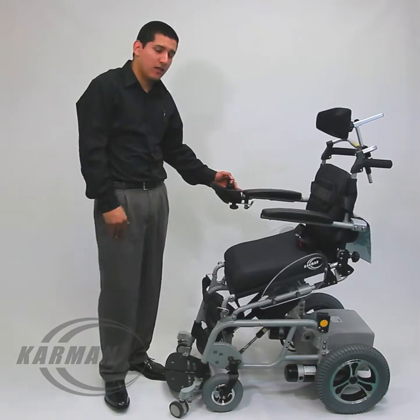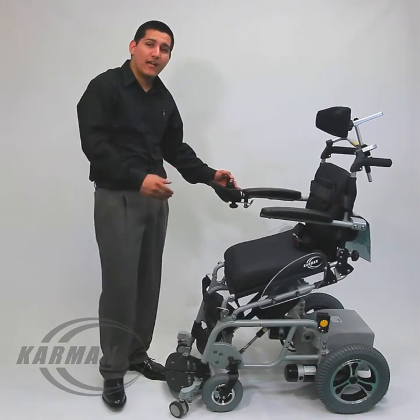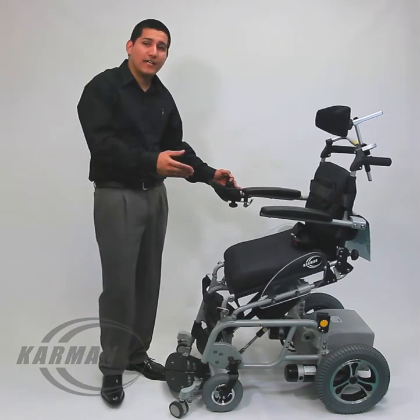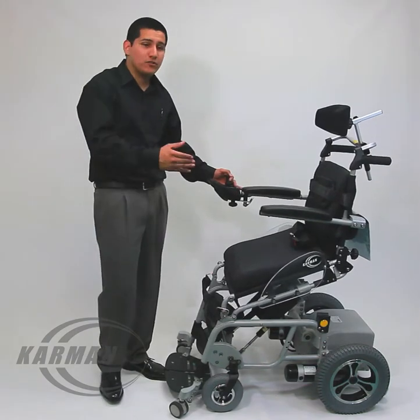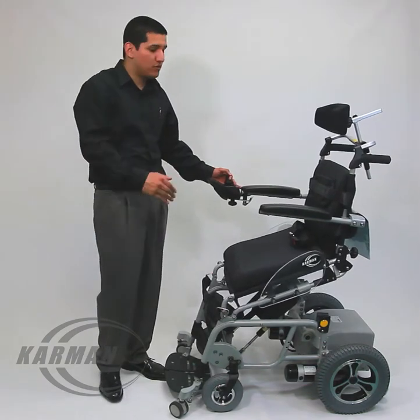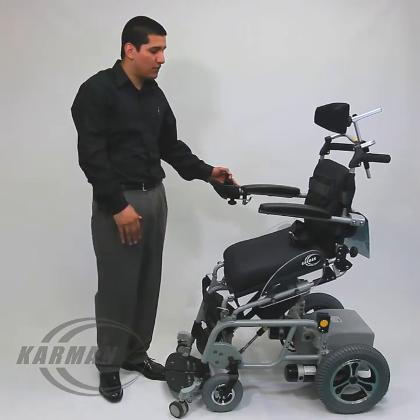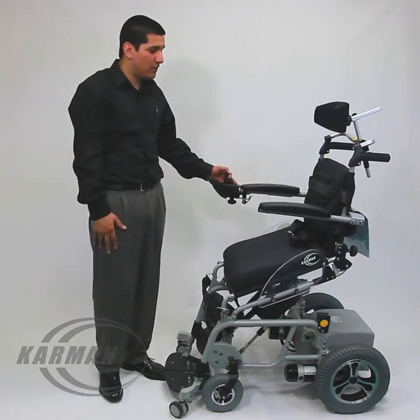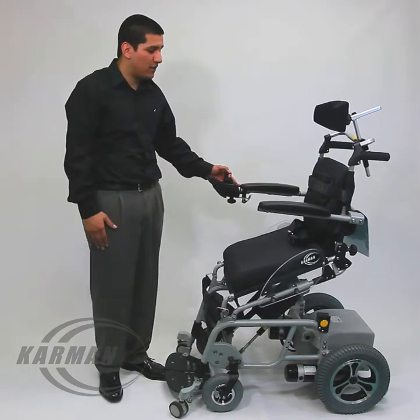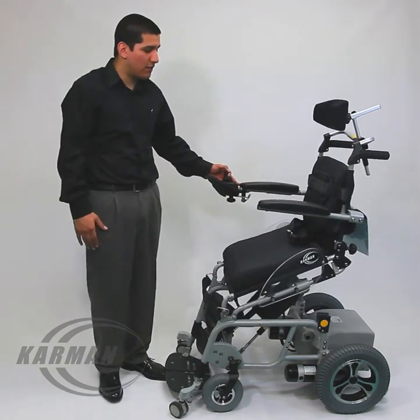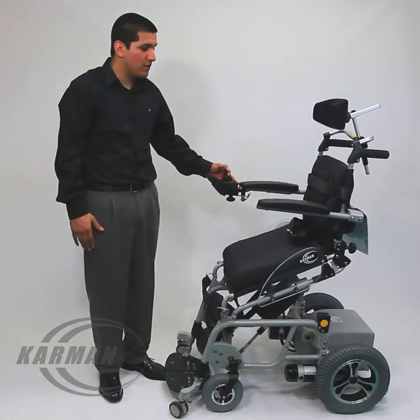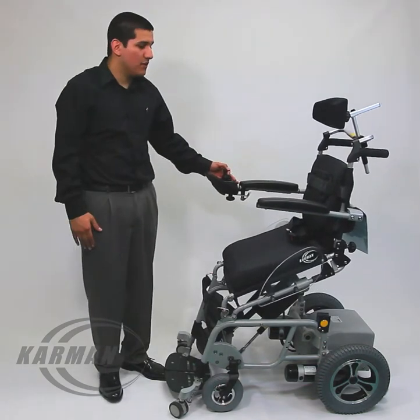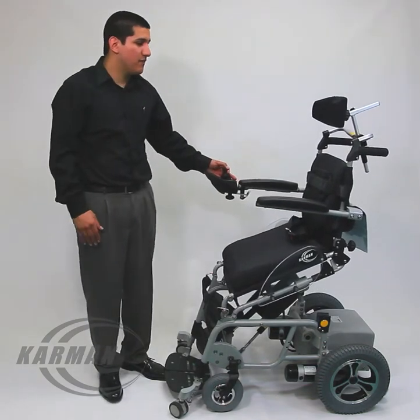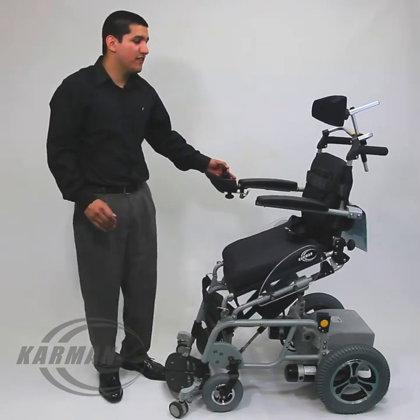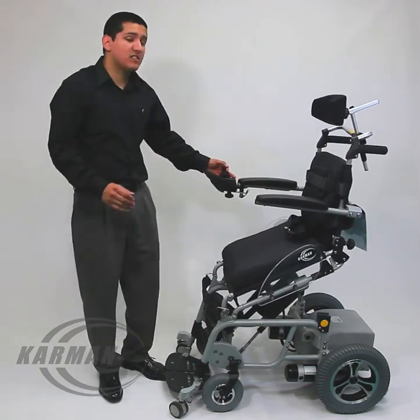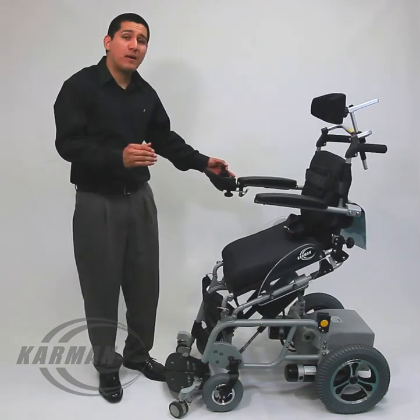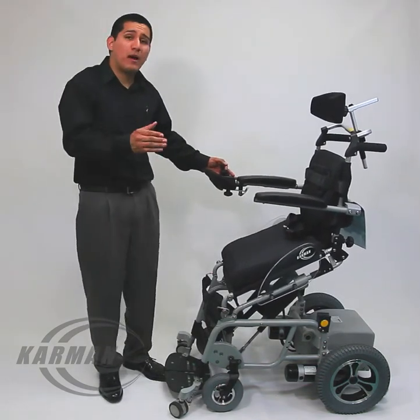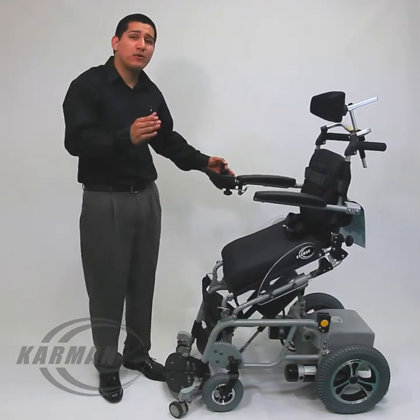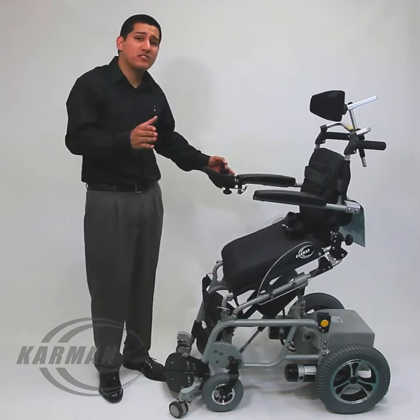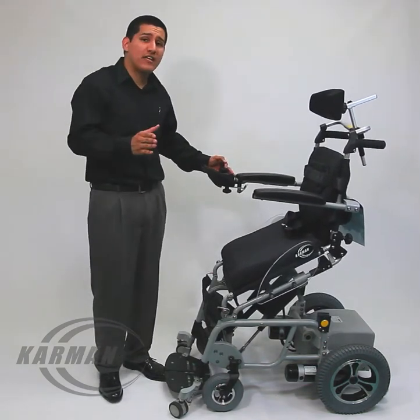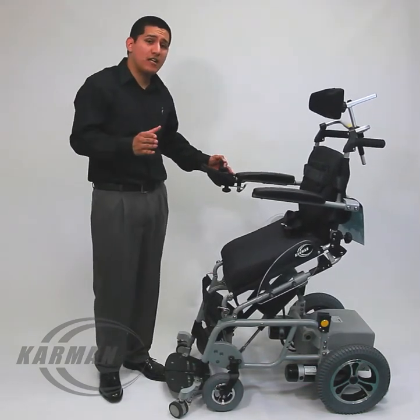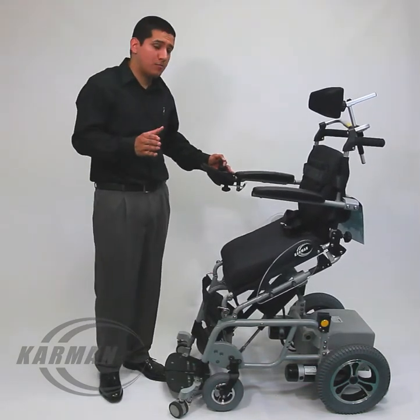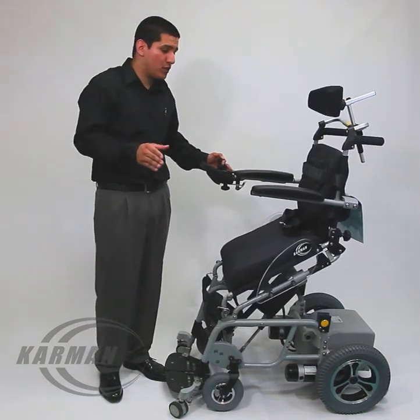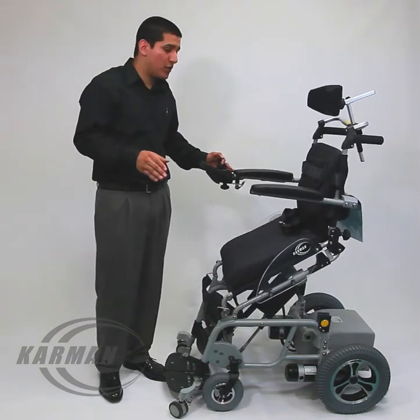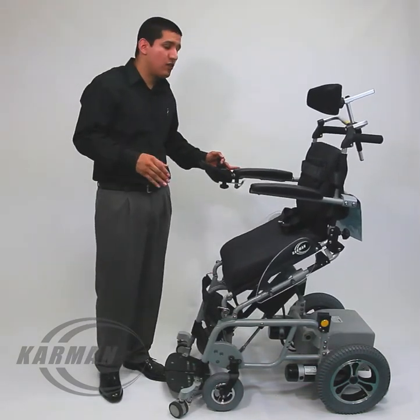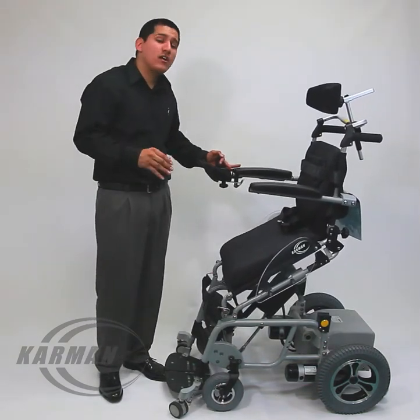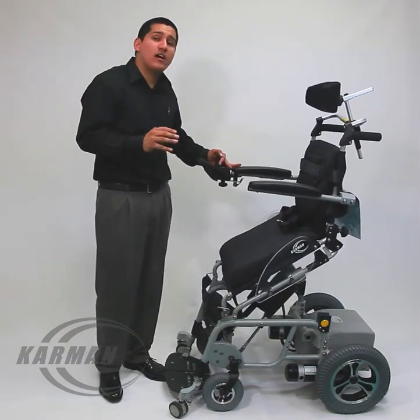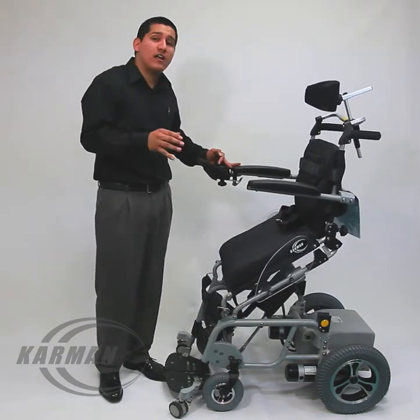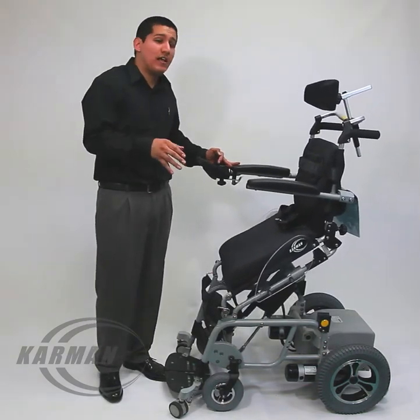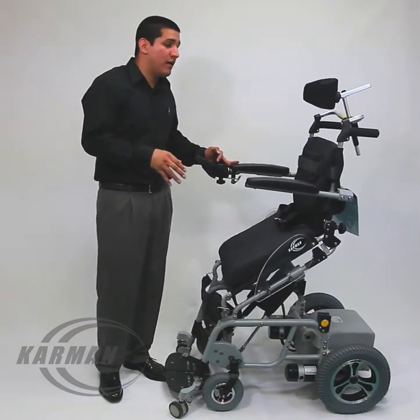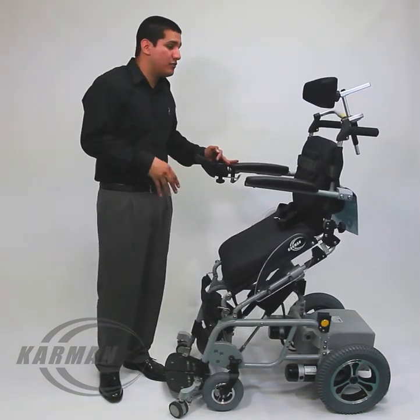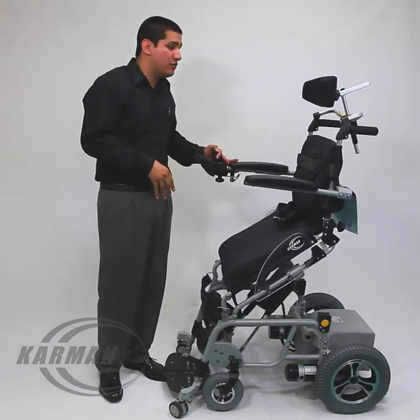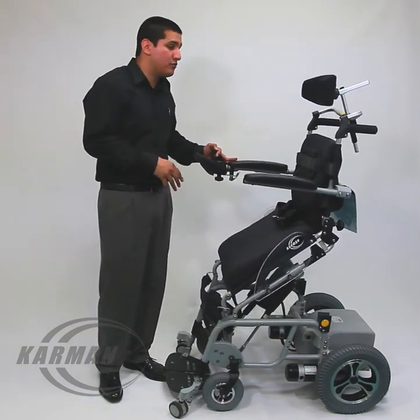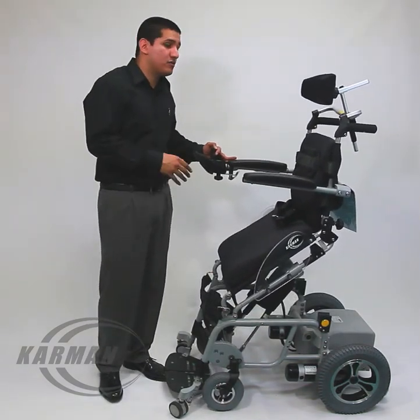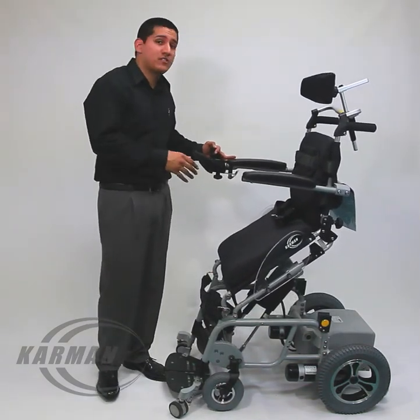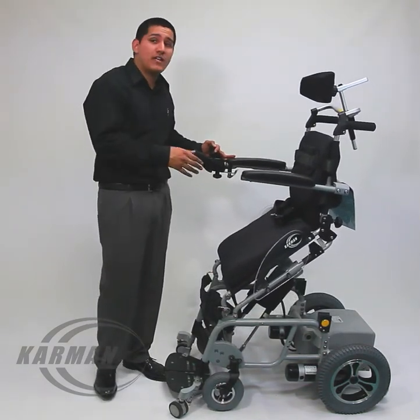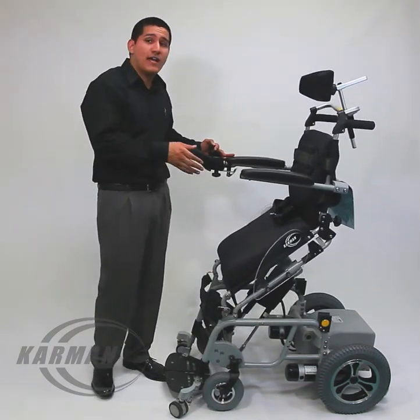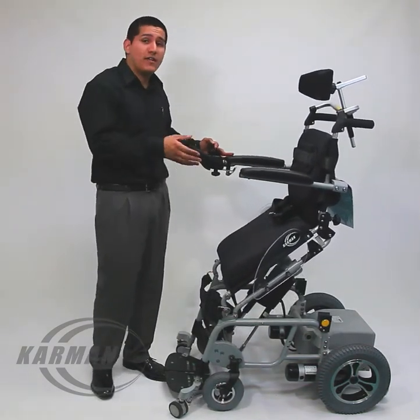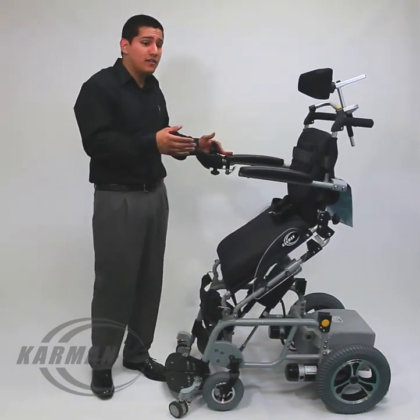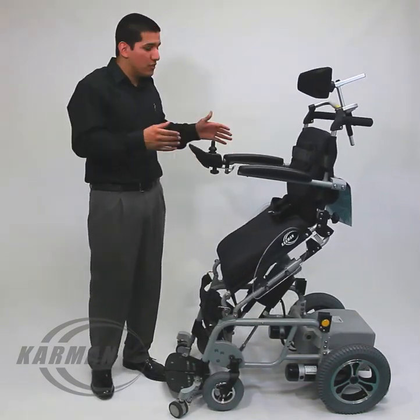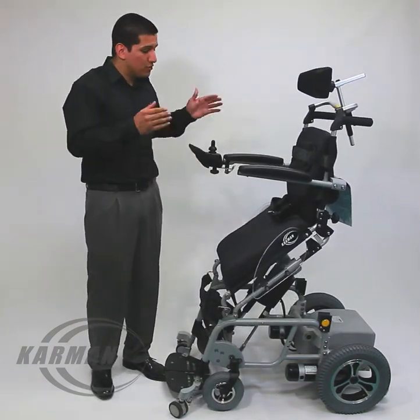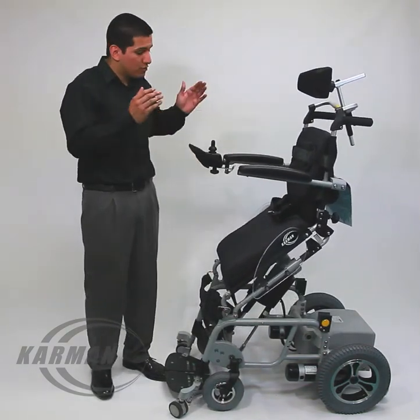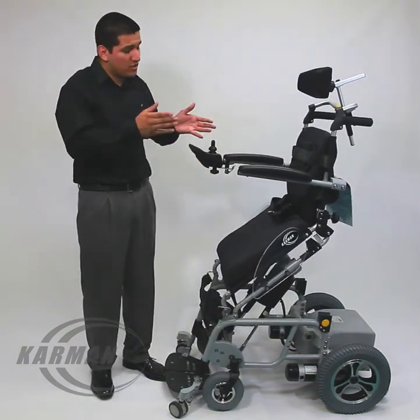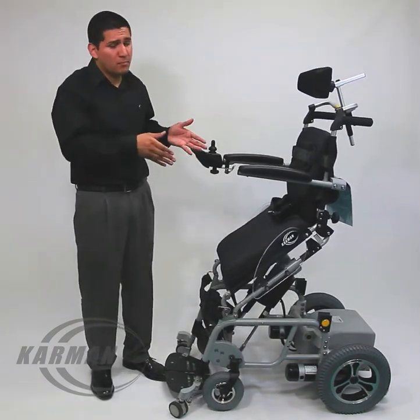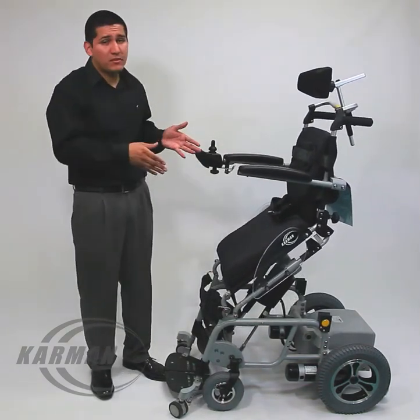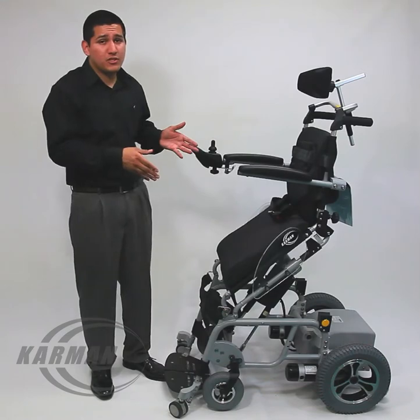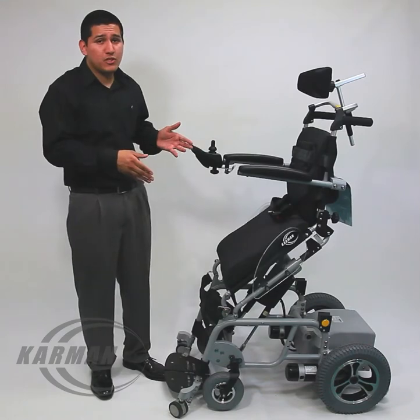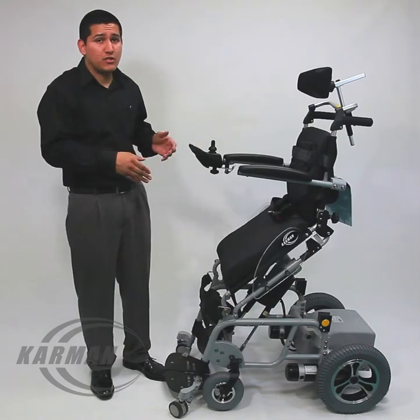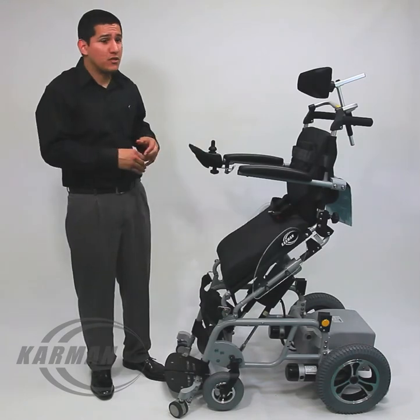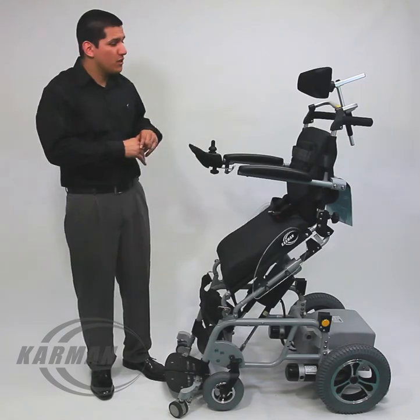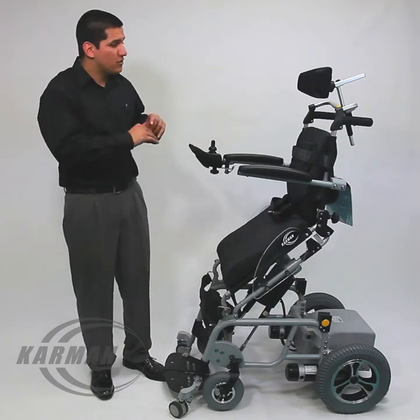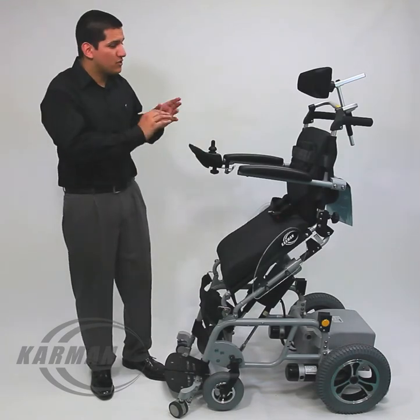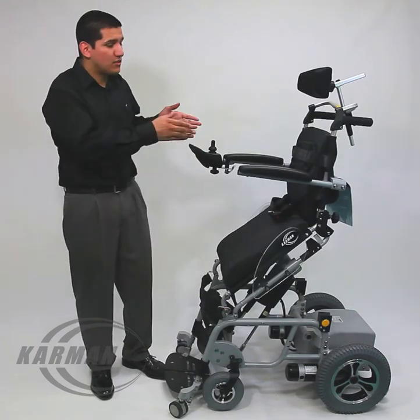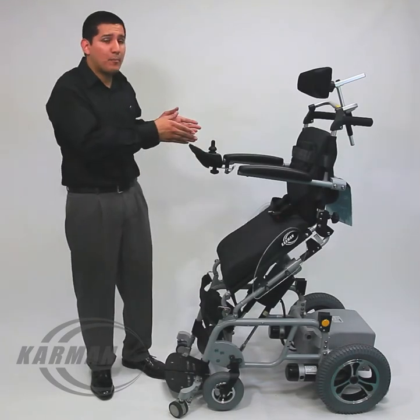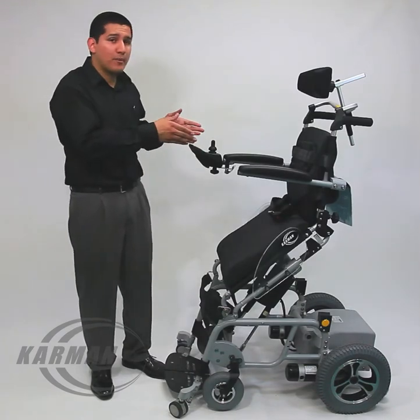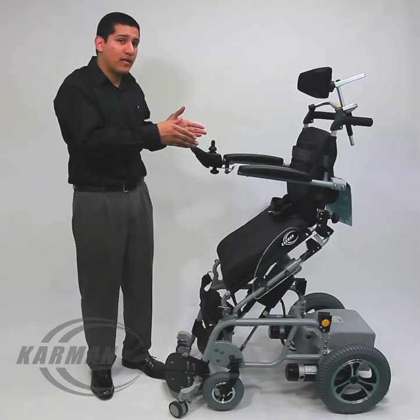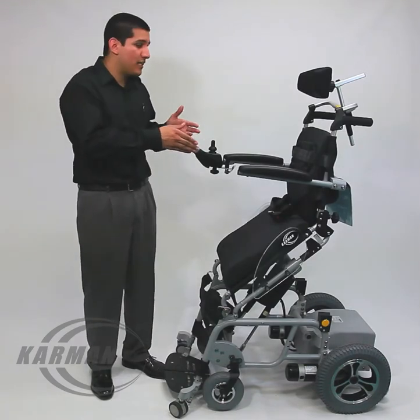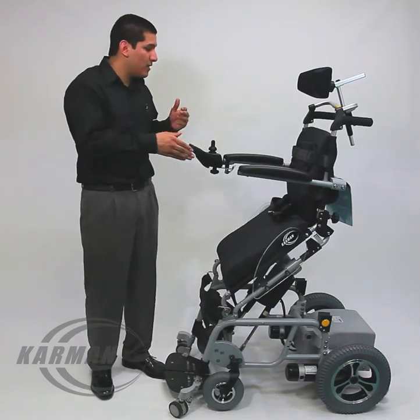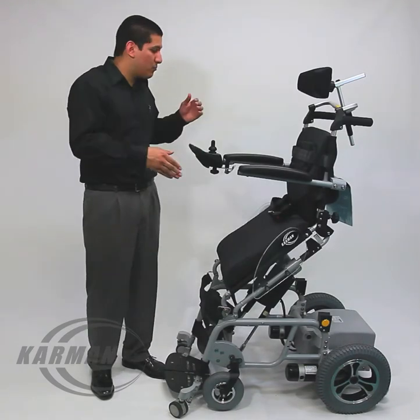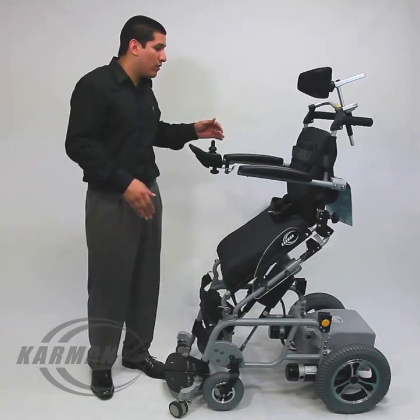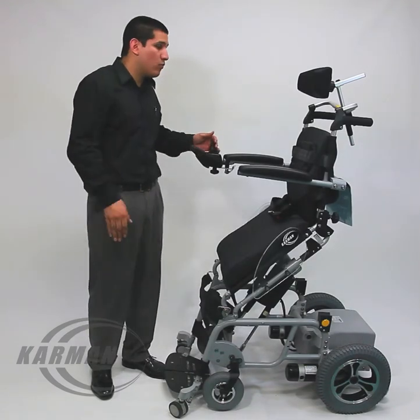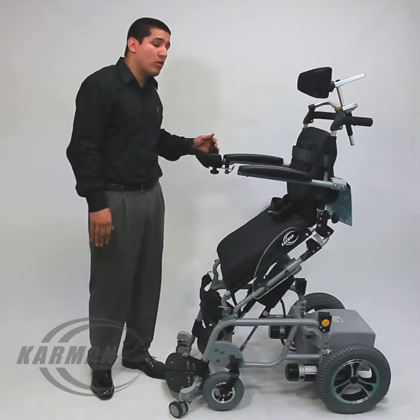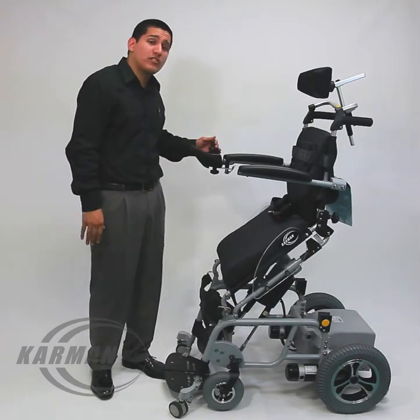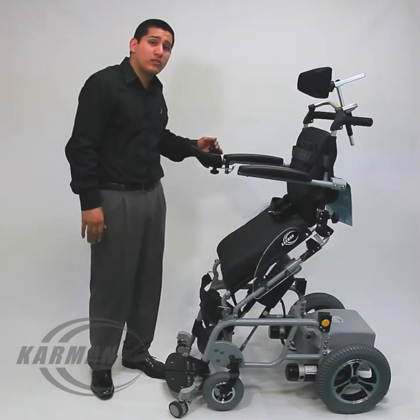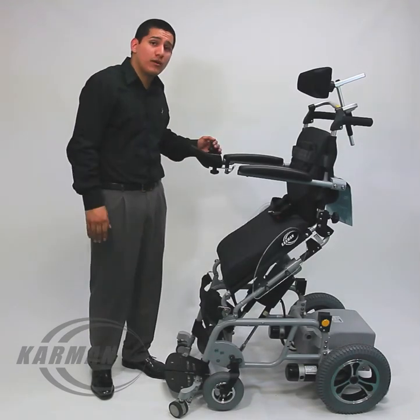As you see here, this power stand-up chair allows you to stand, sit position, and stop at any point whatsoever.